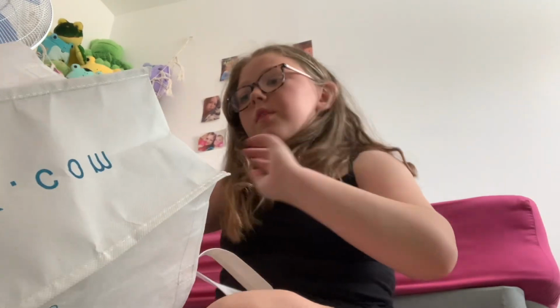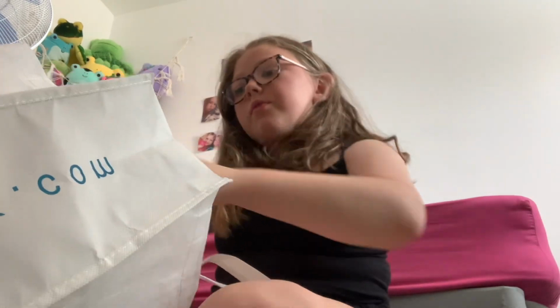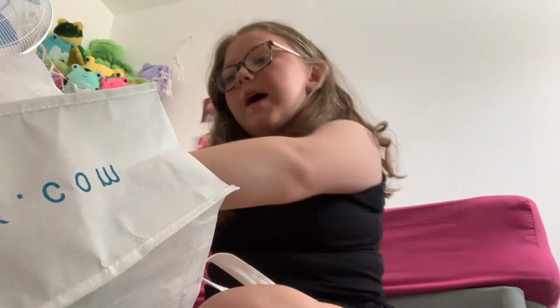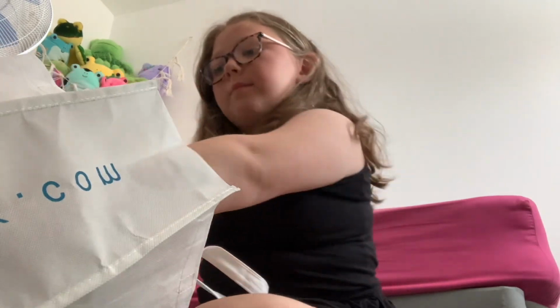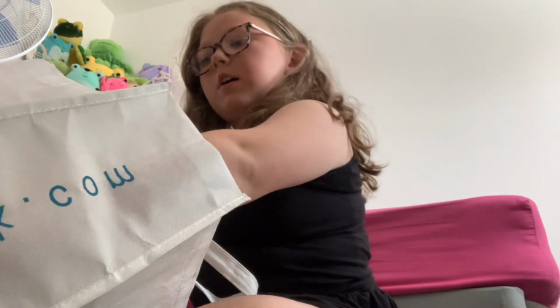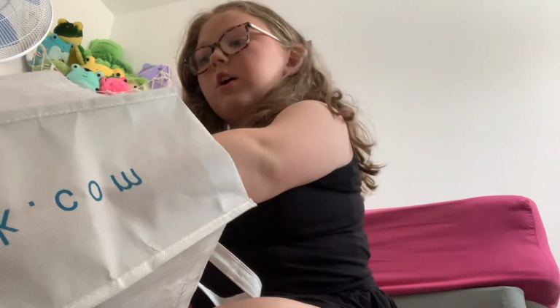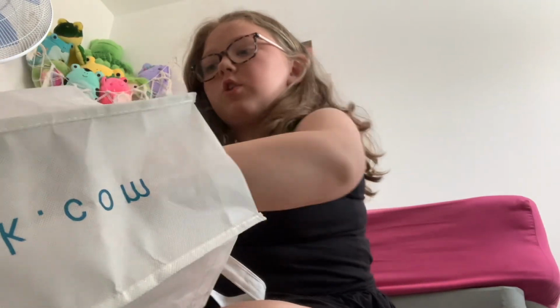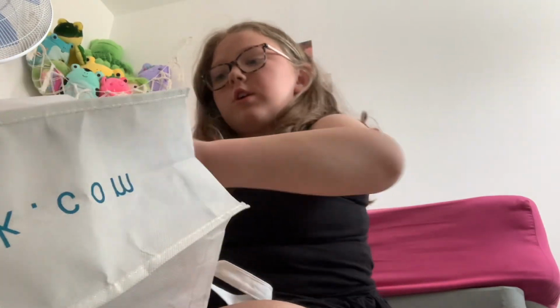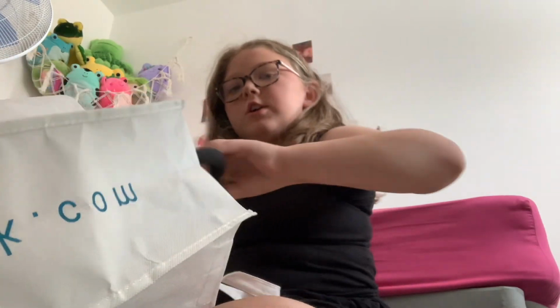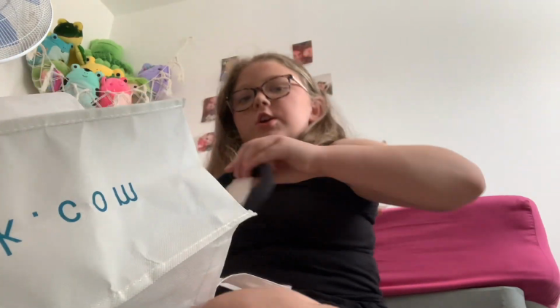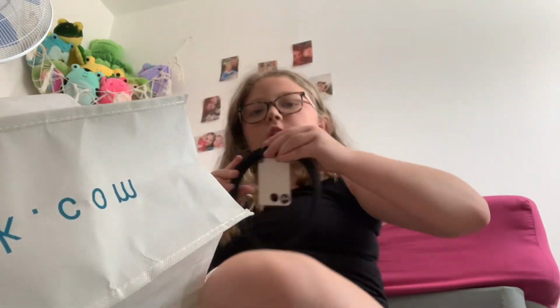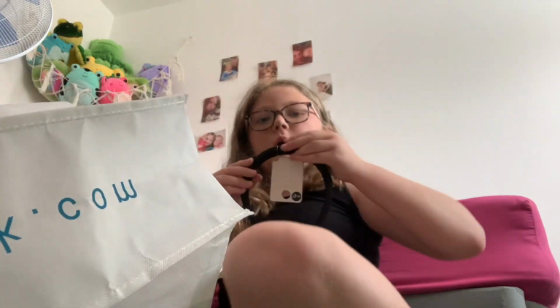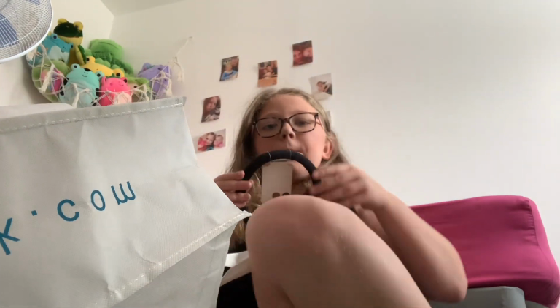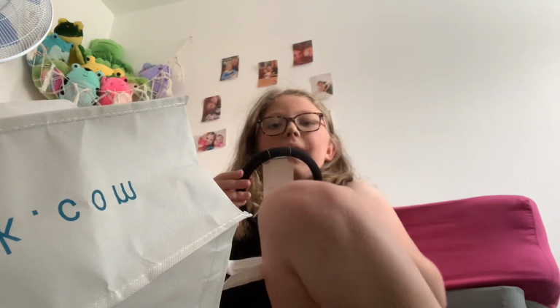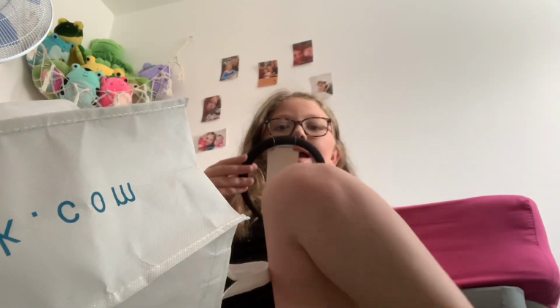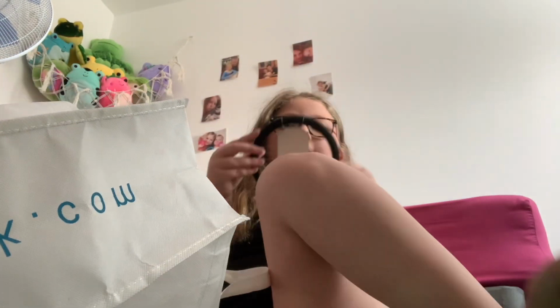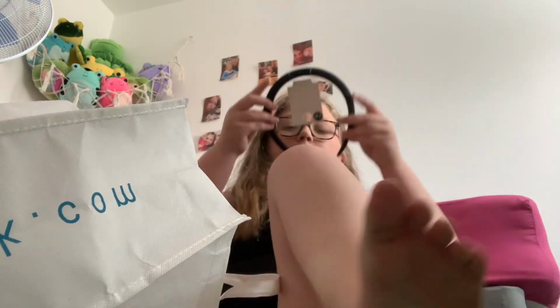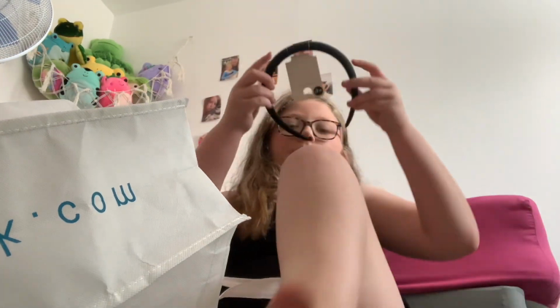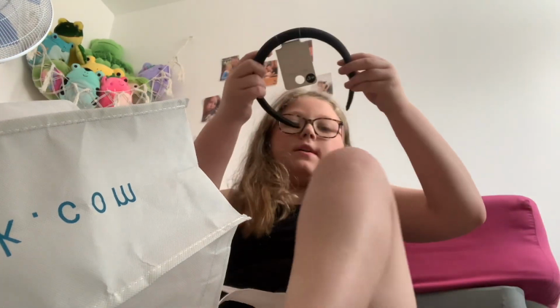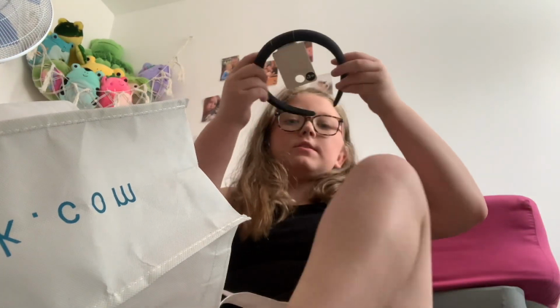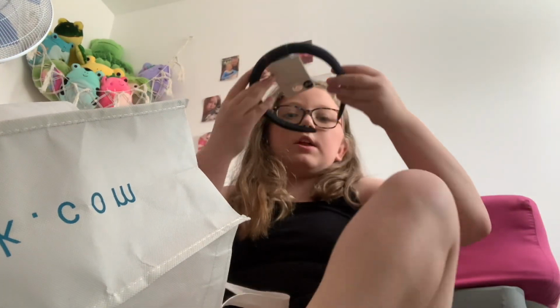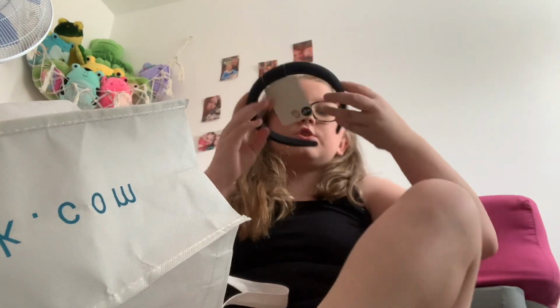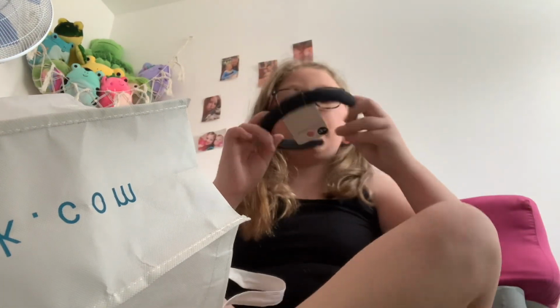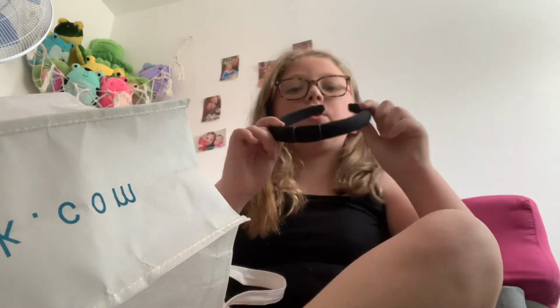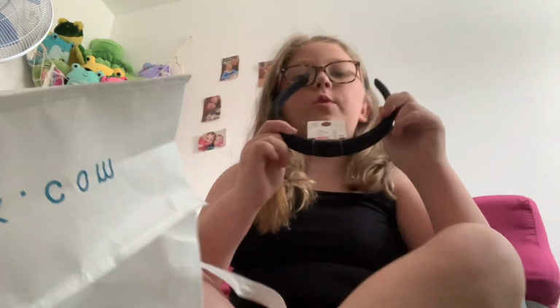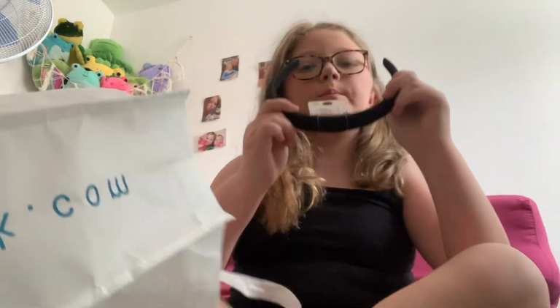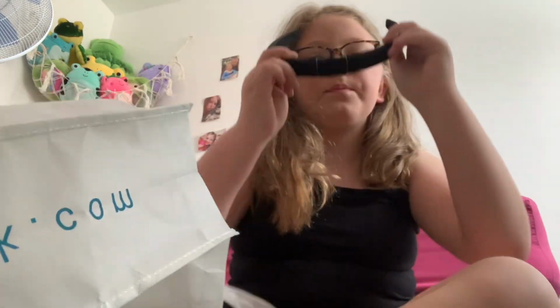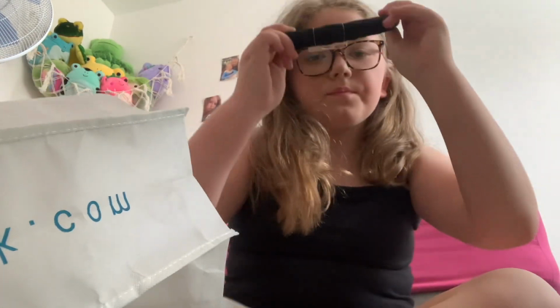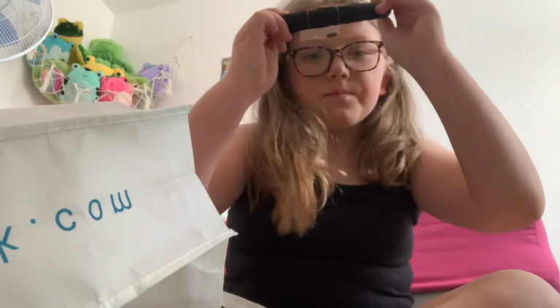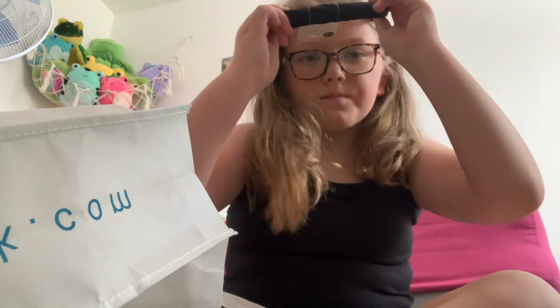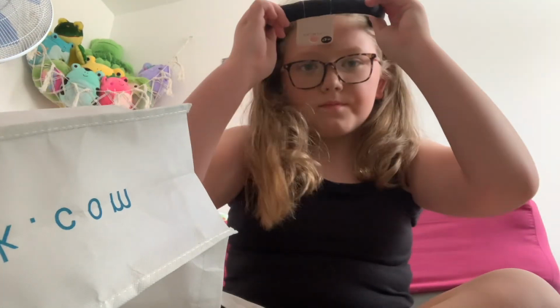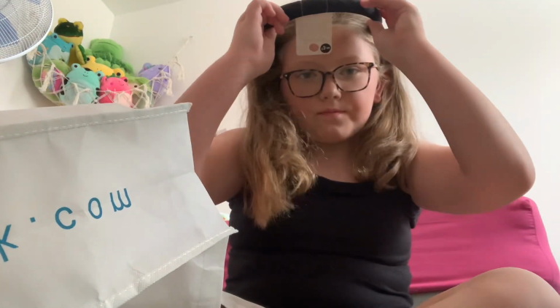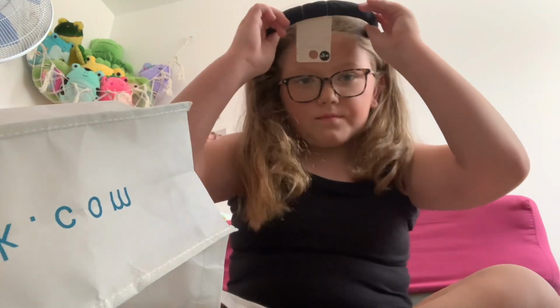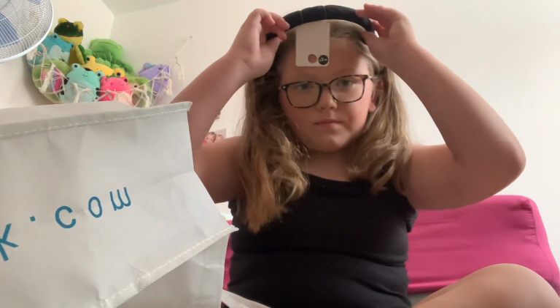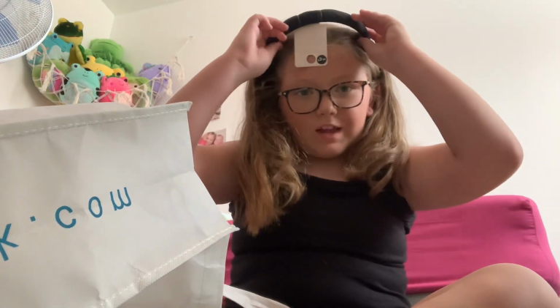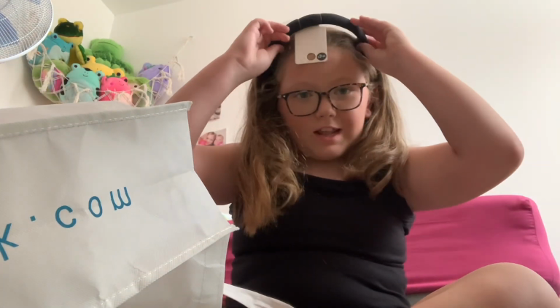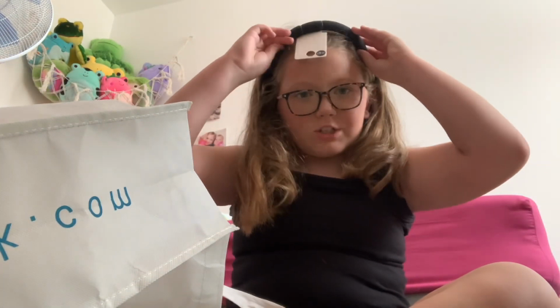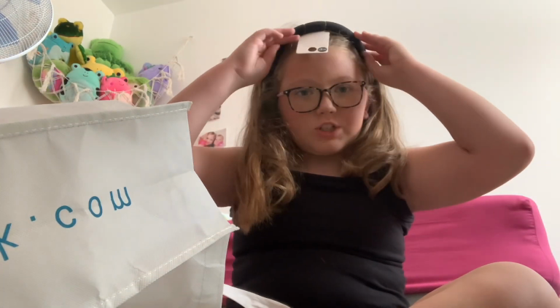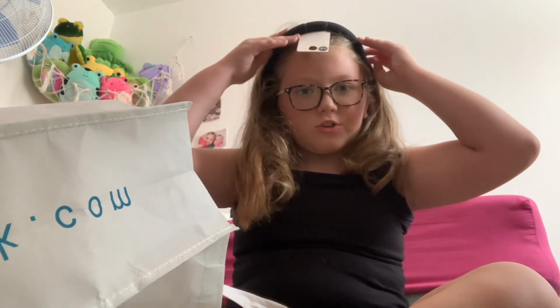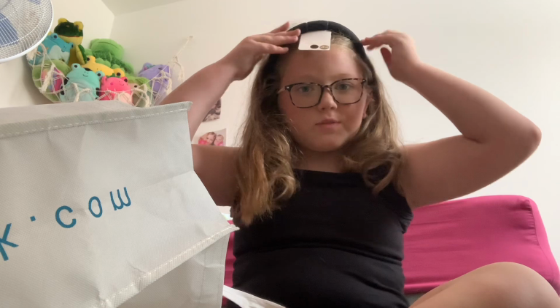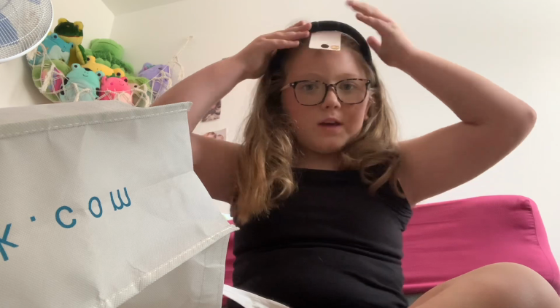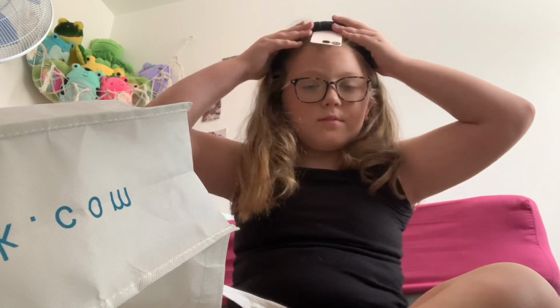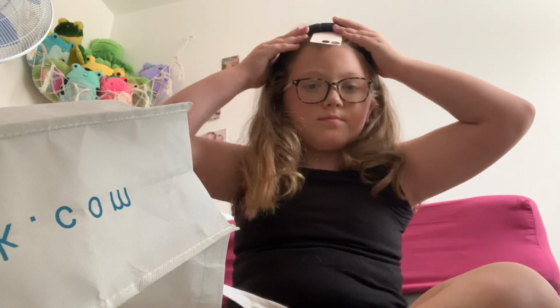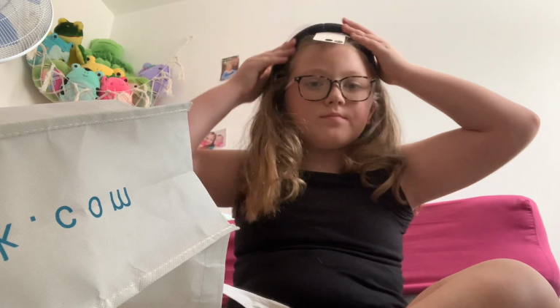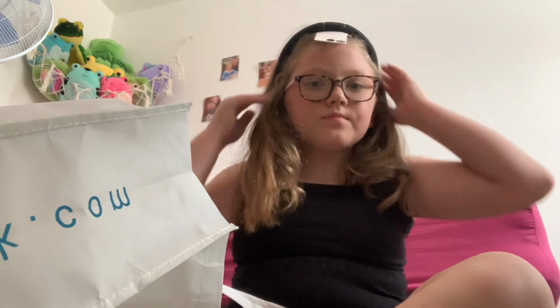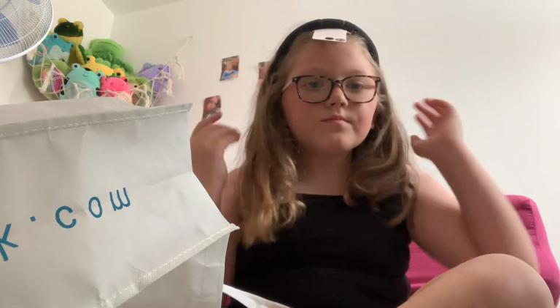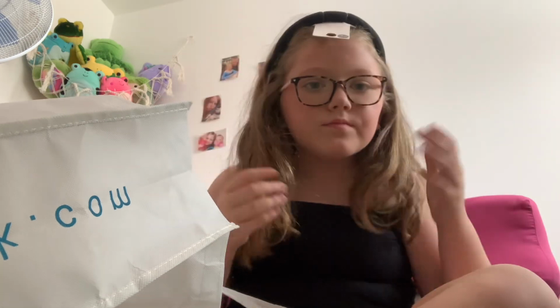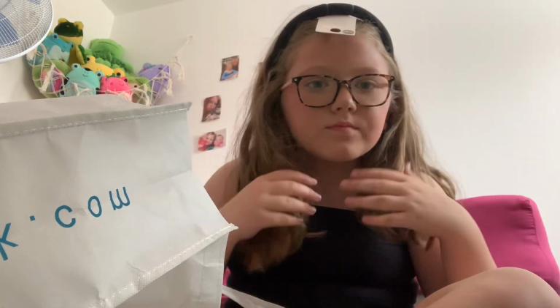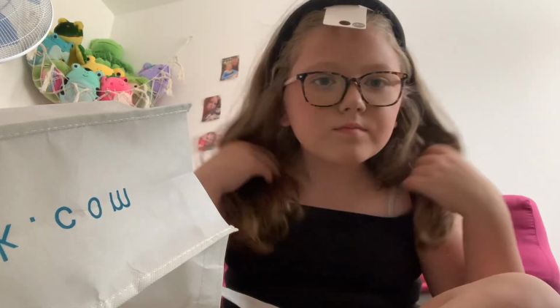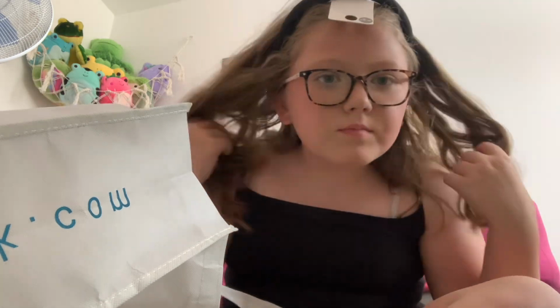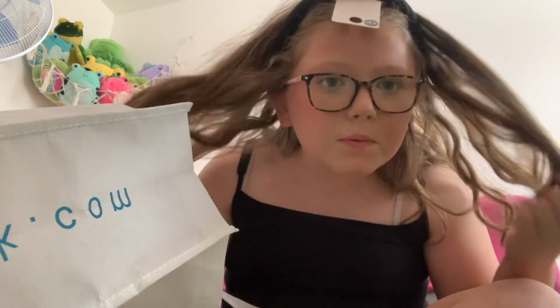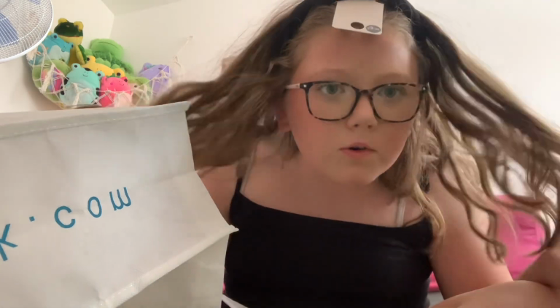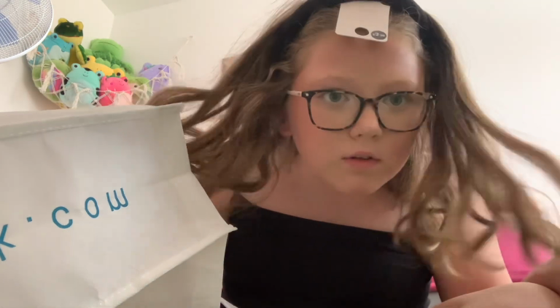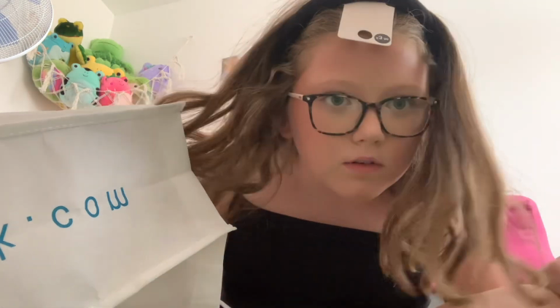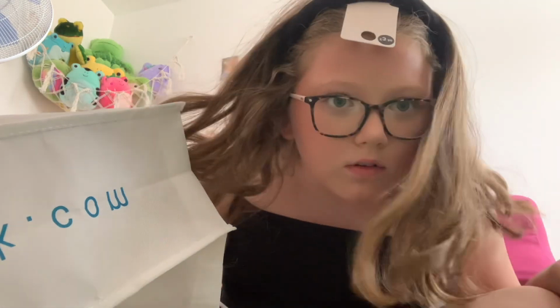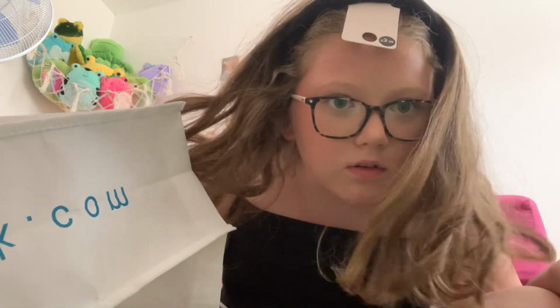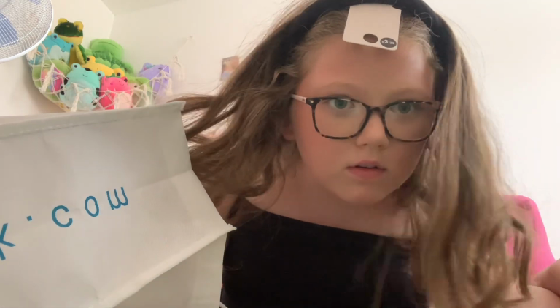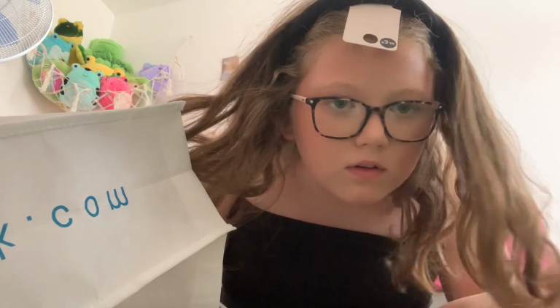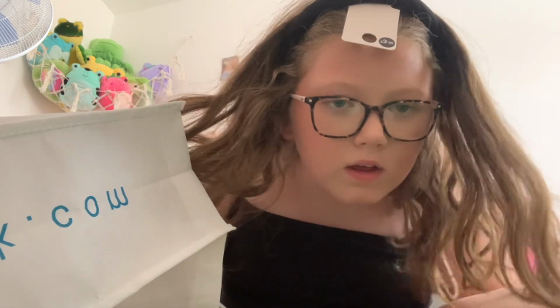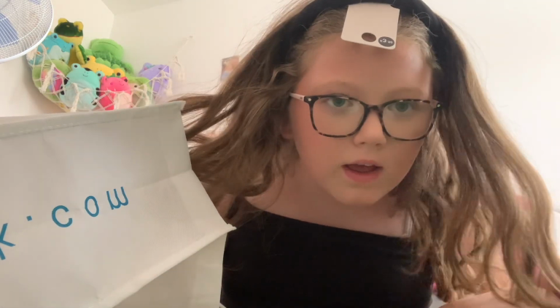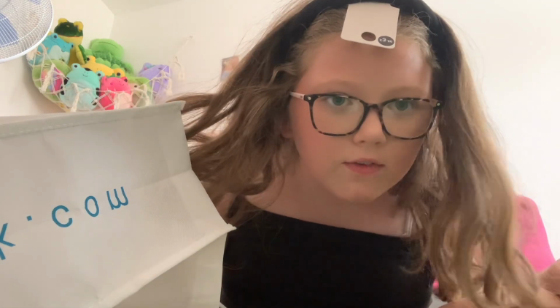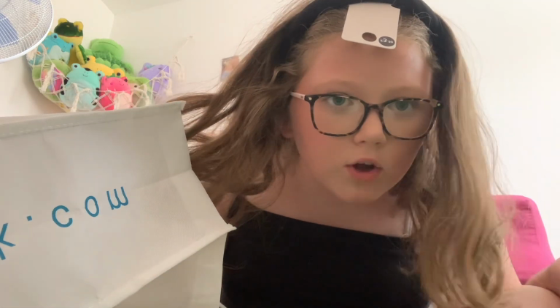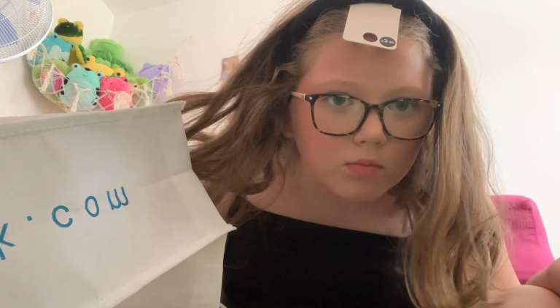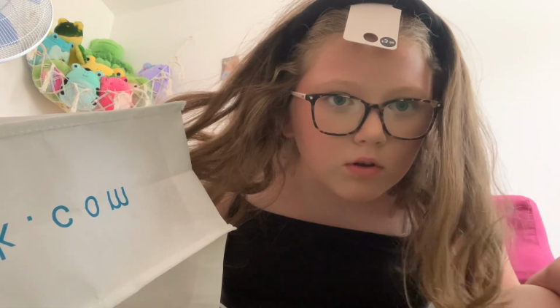Then I've got a cute little black headband and I tried it on and it actually suits me.